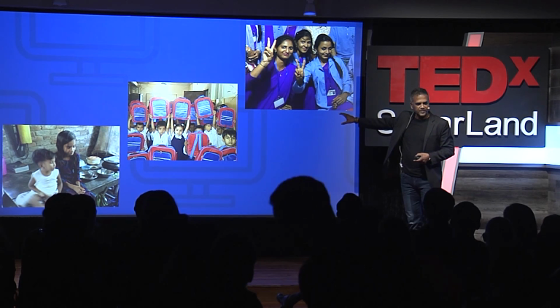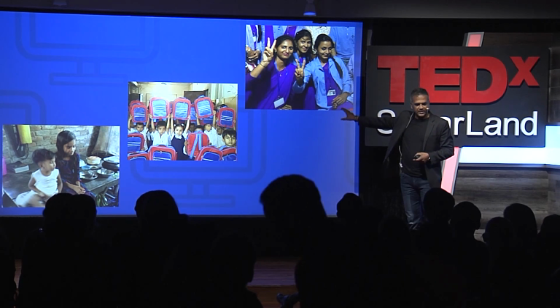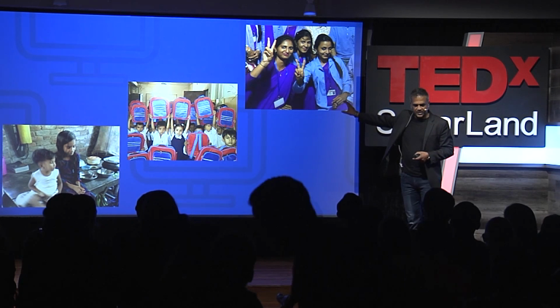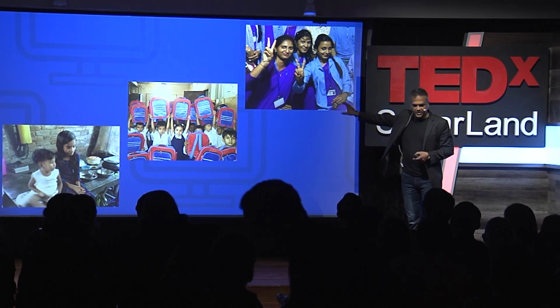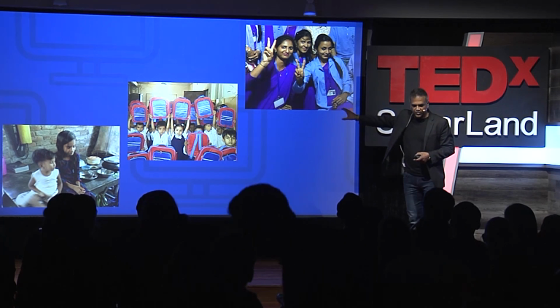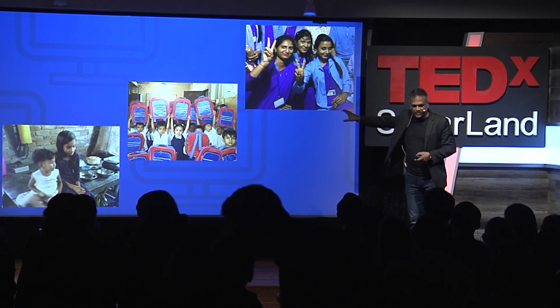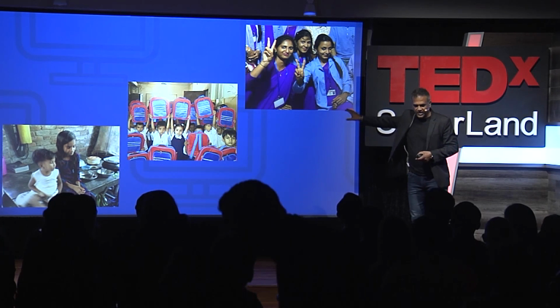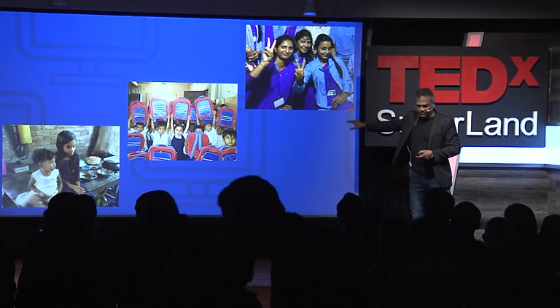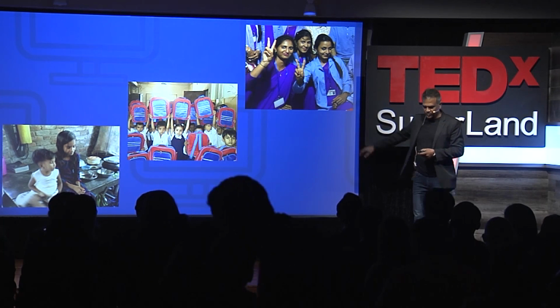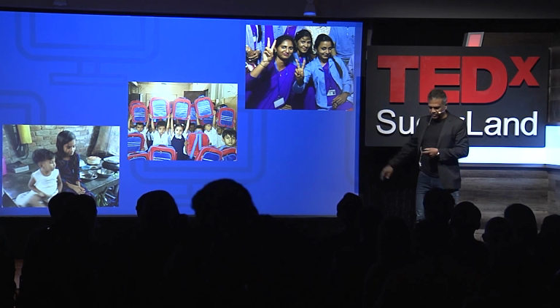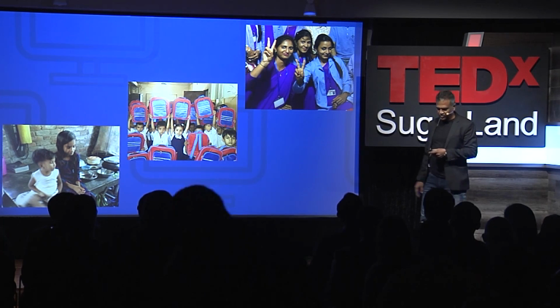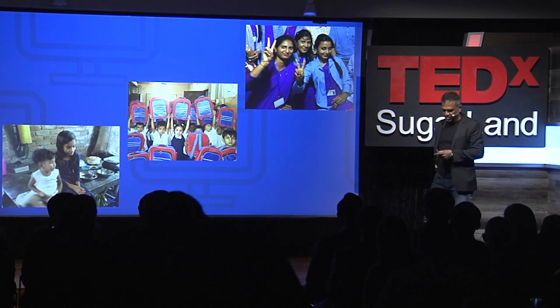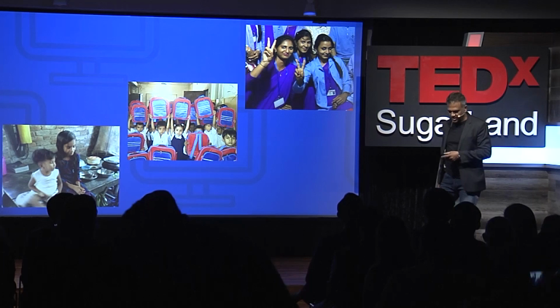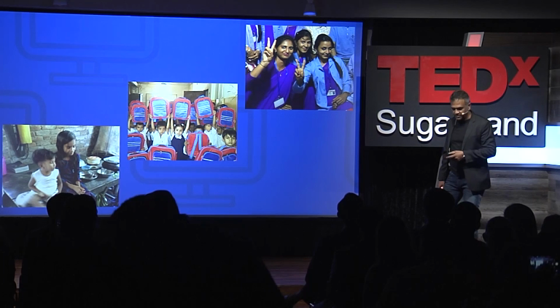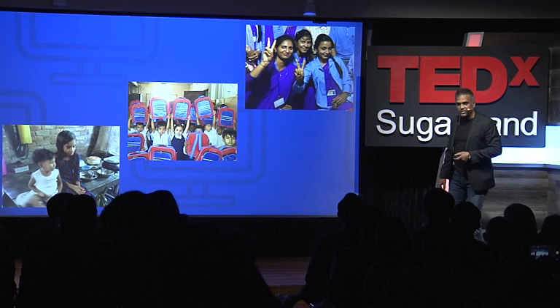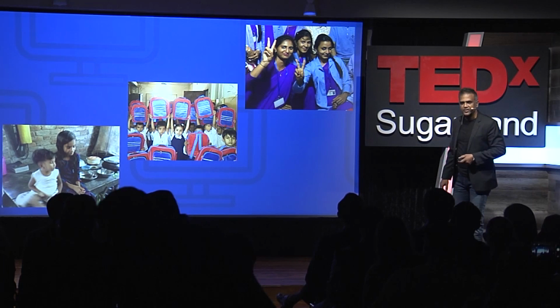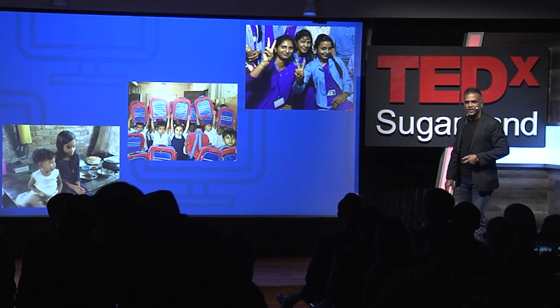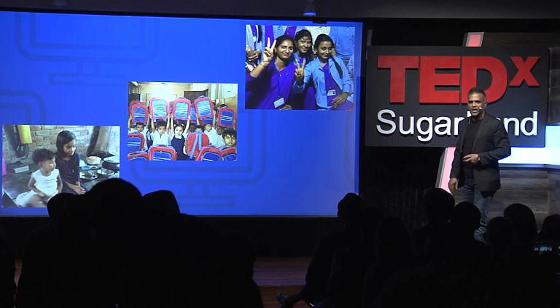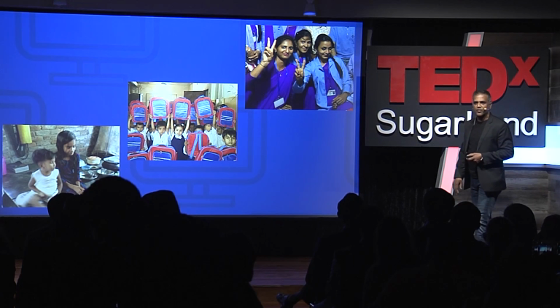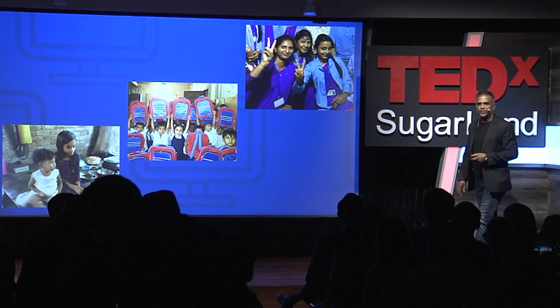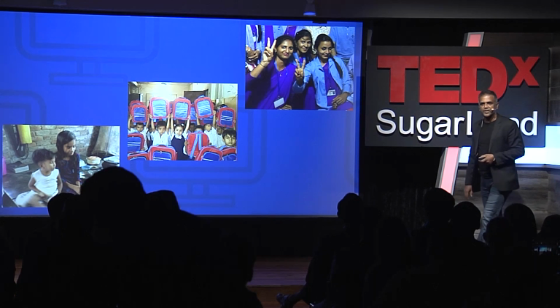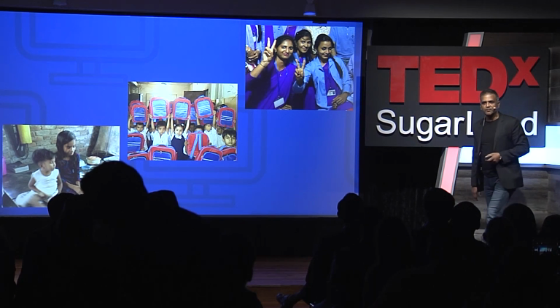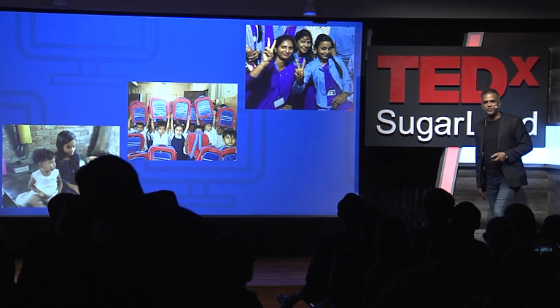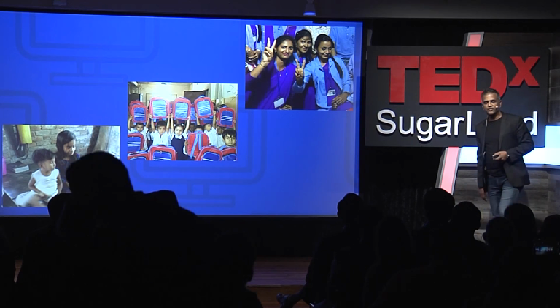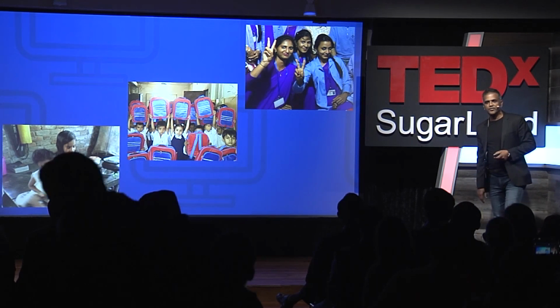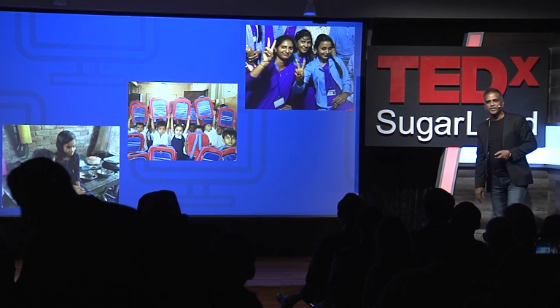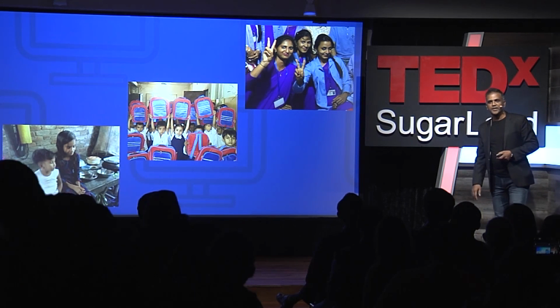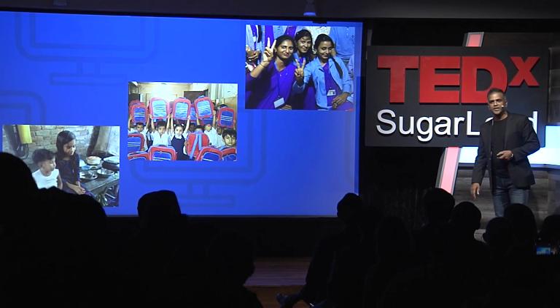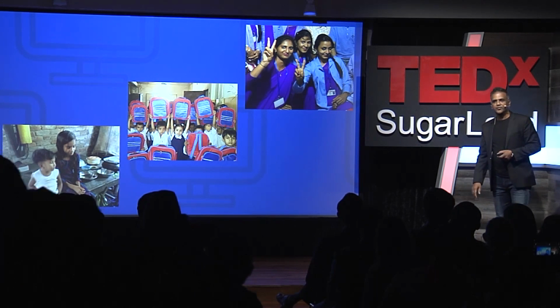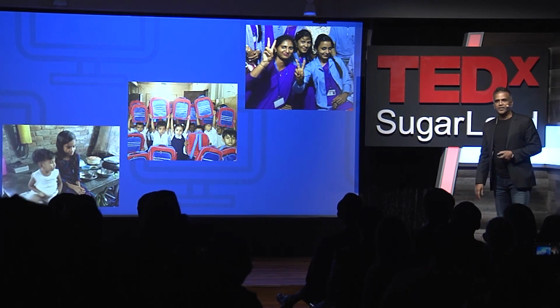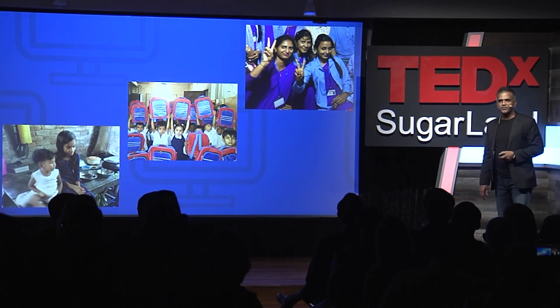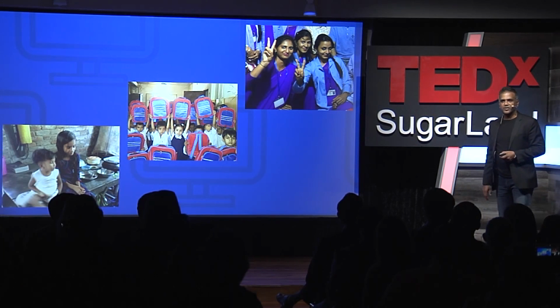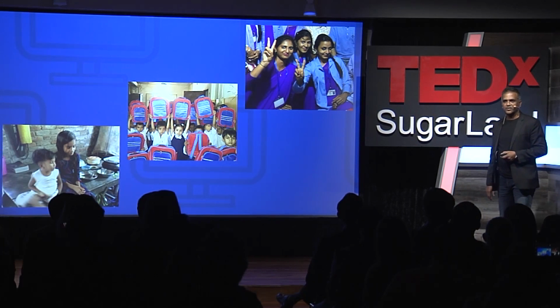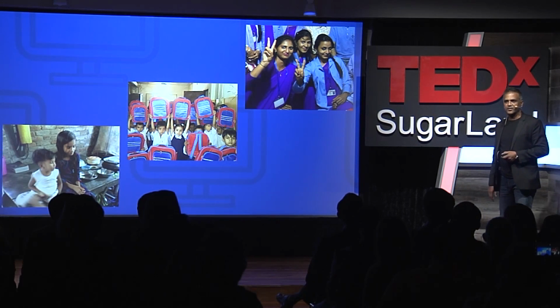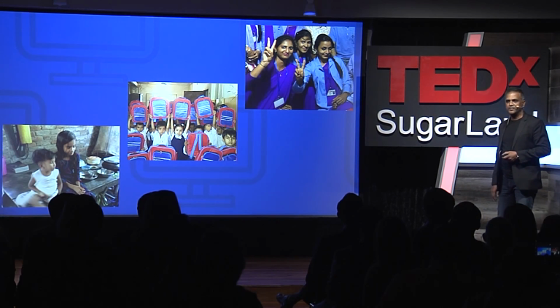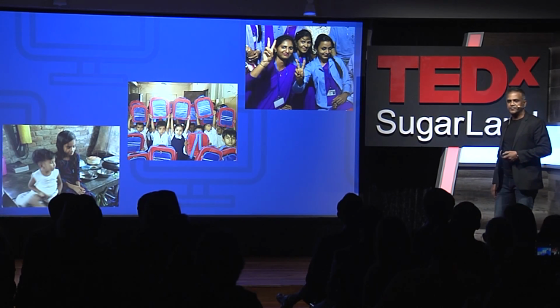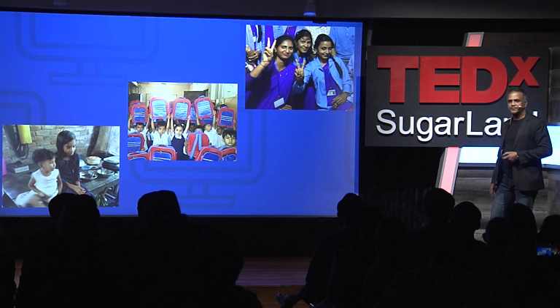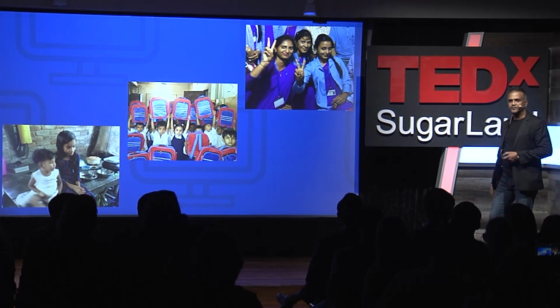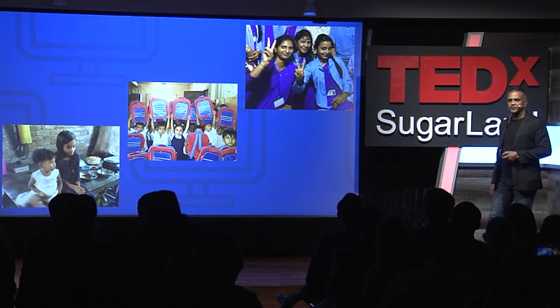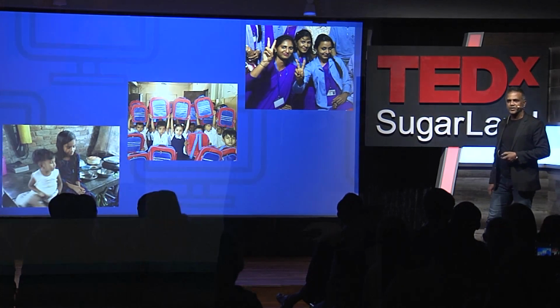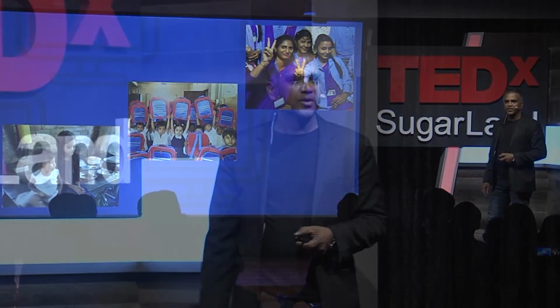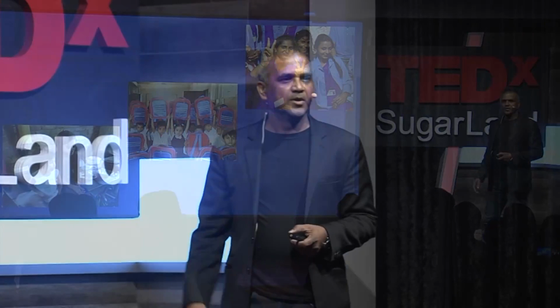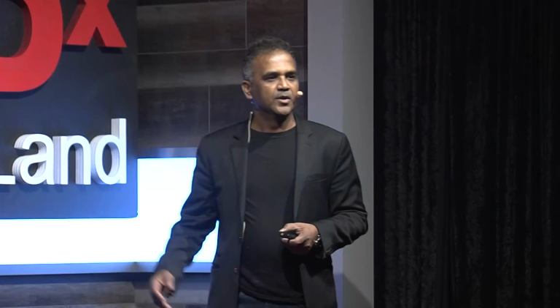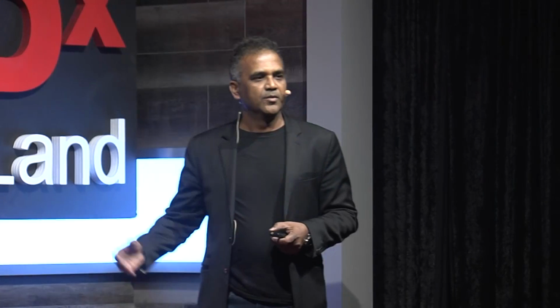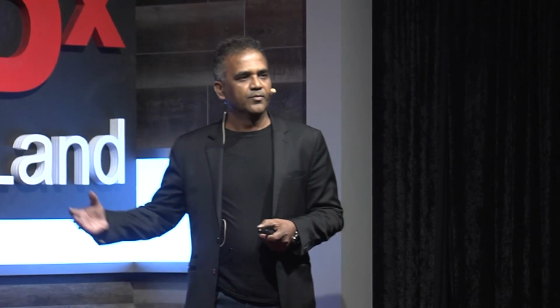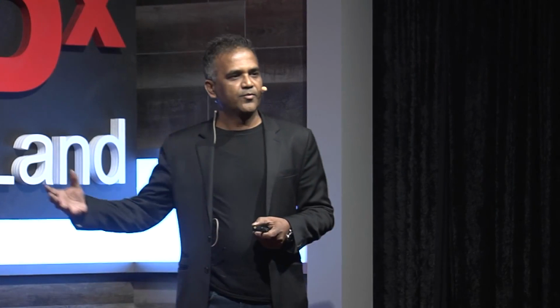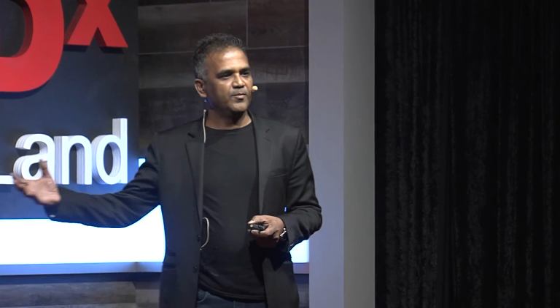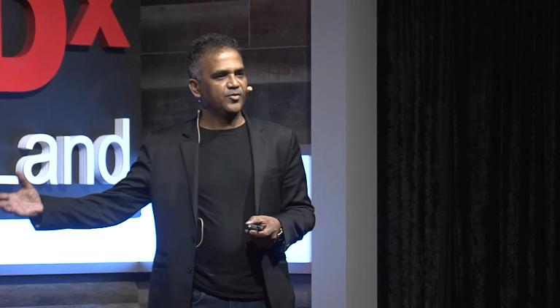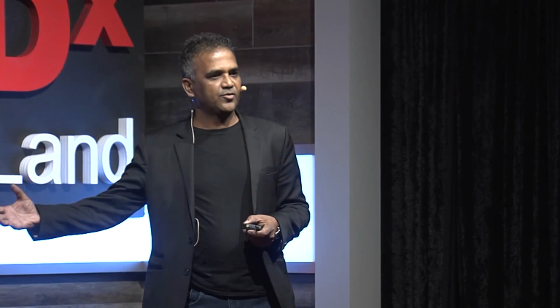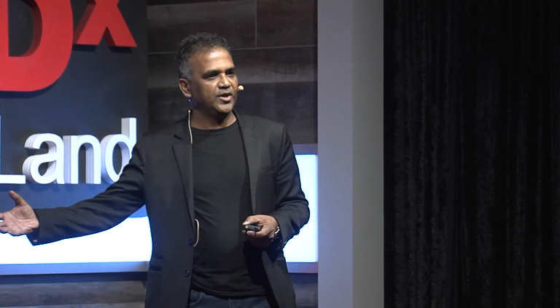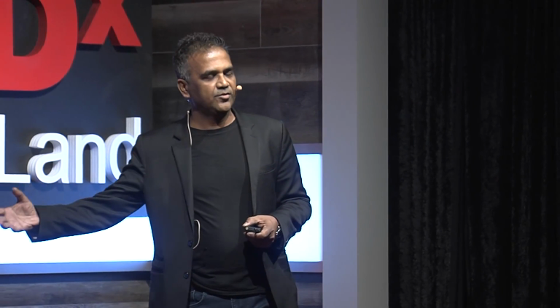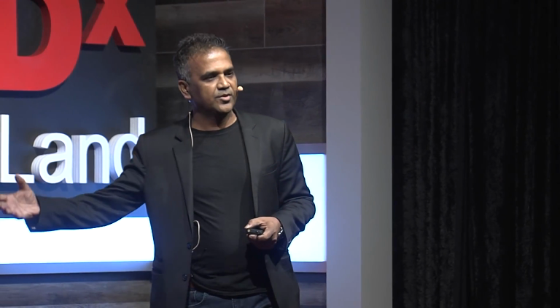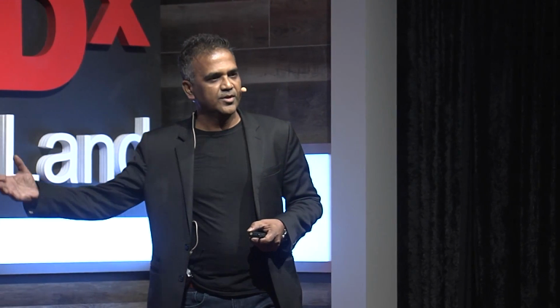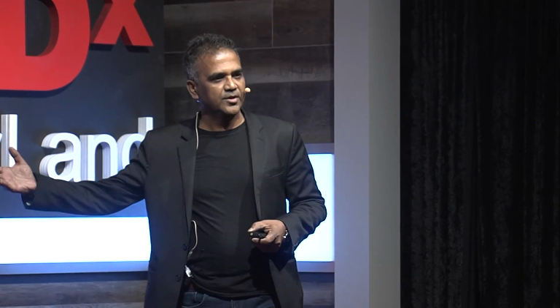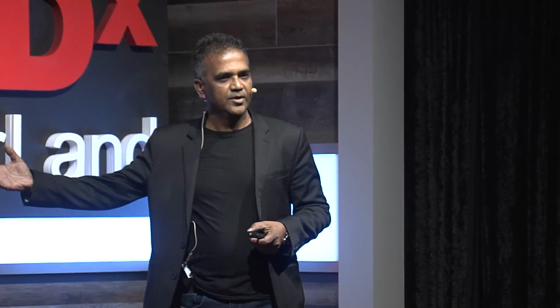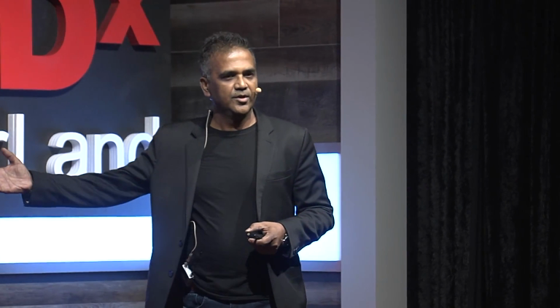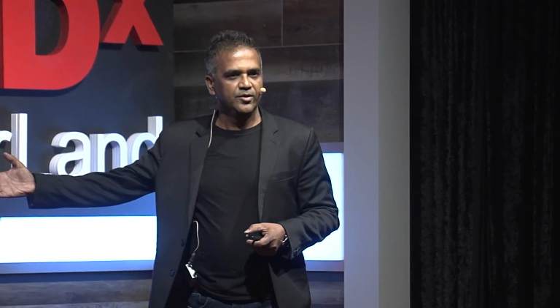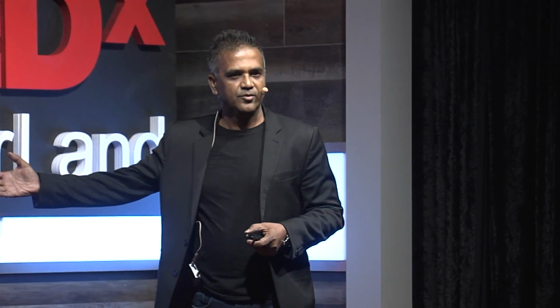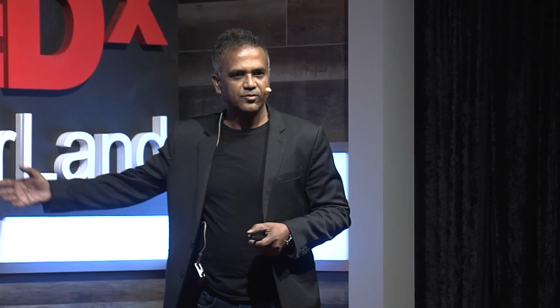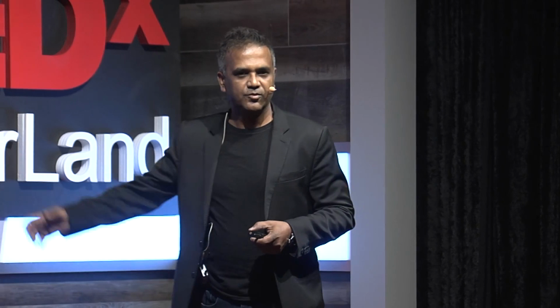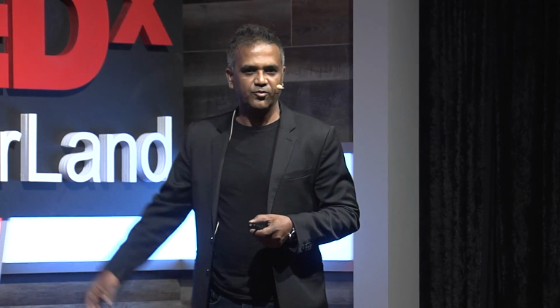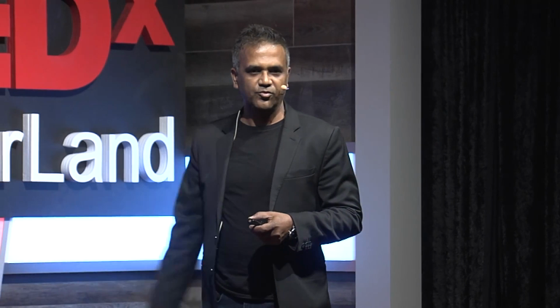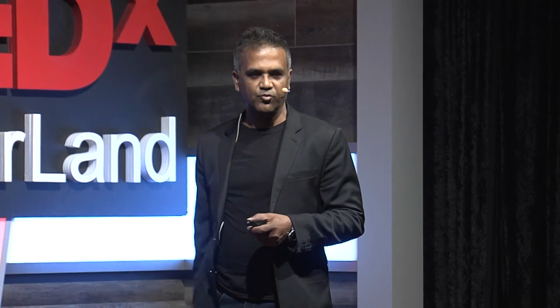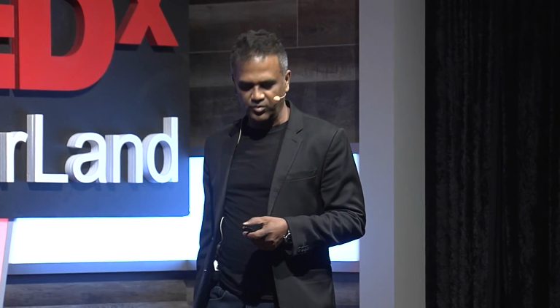Today, I'm going to talk about how we can move slum children from the streets to schools.